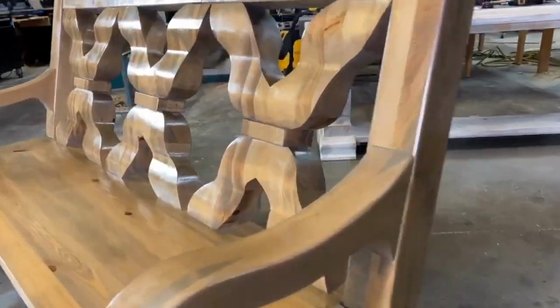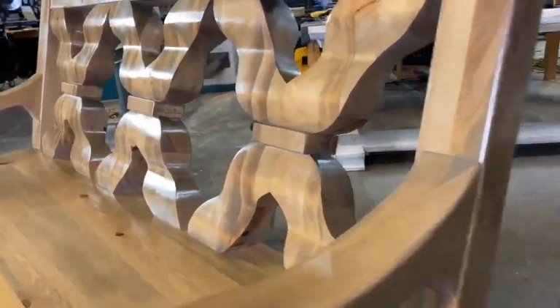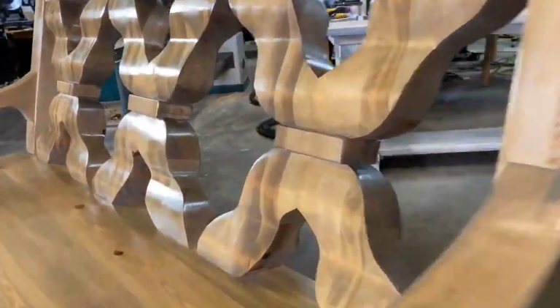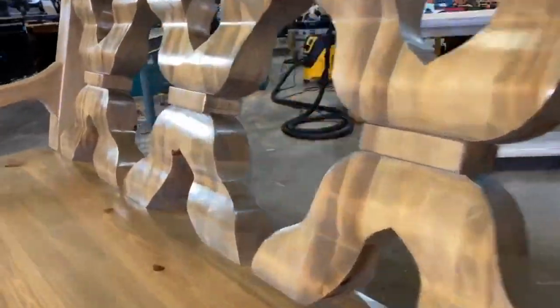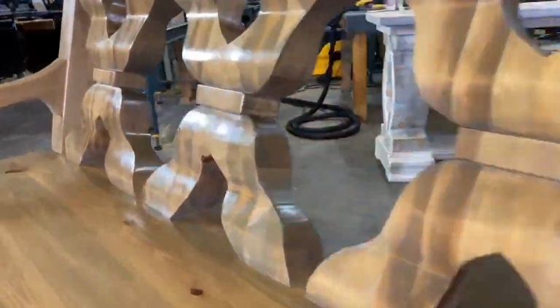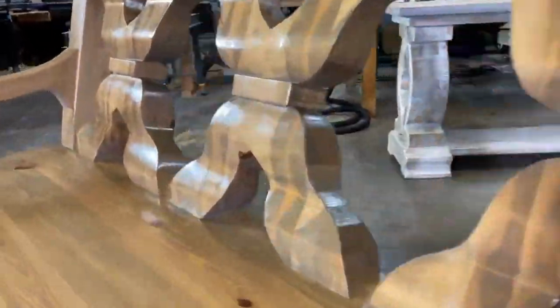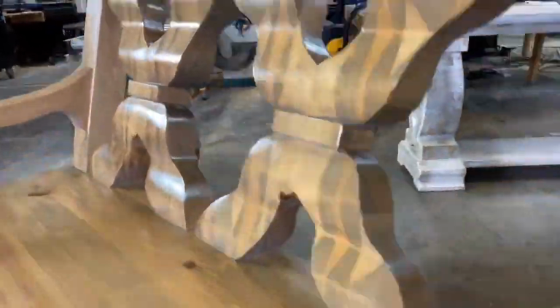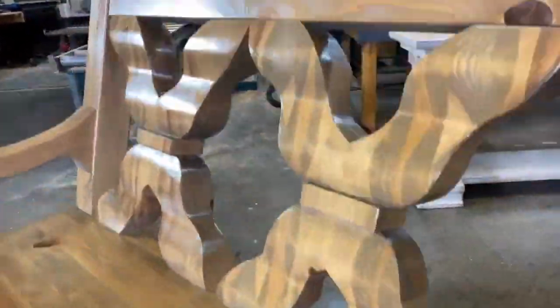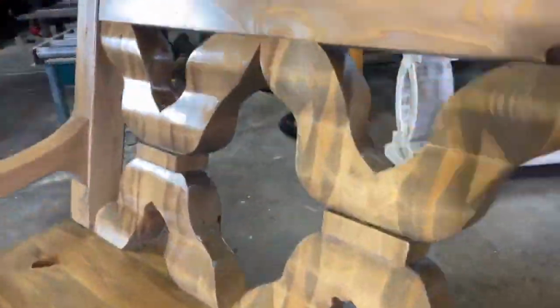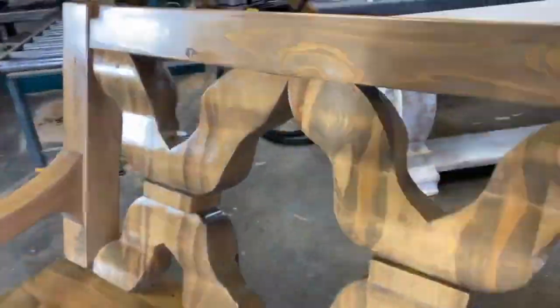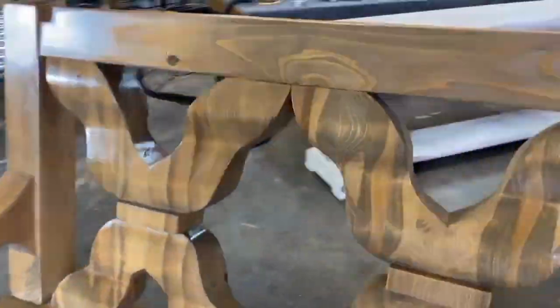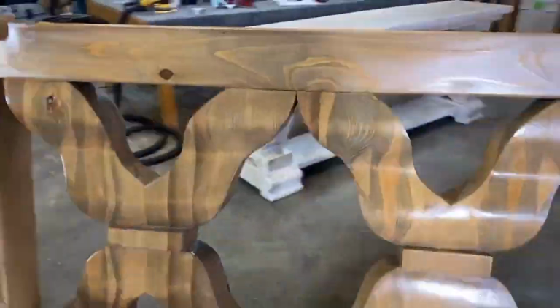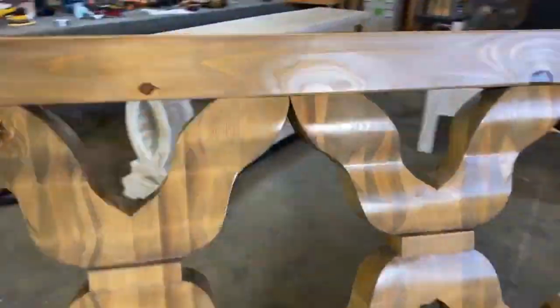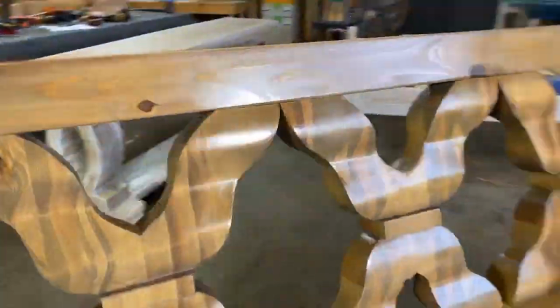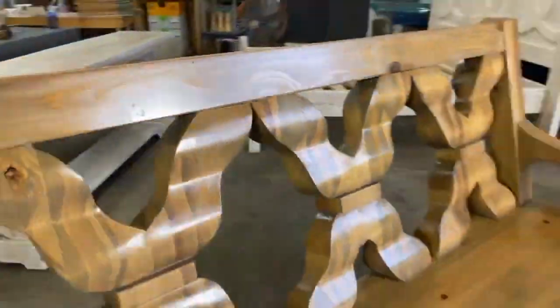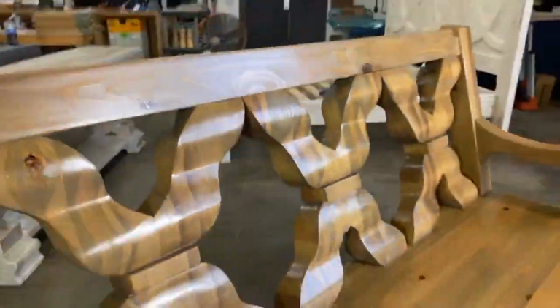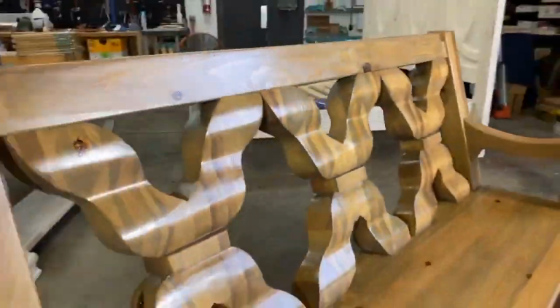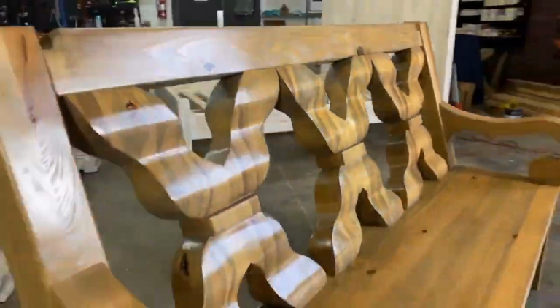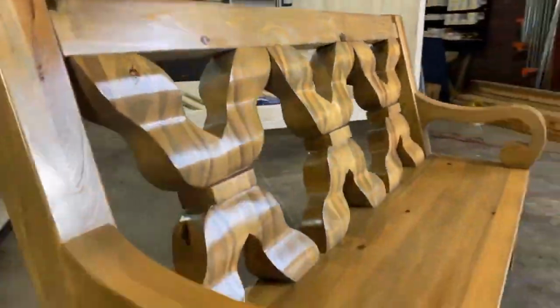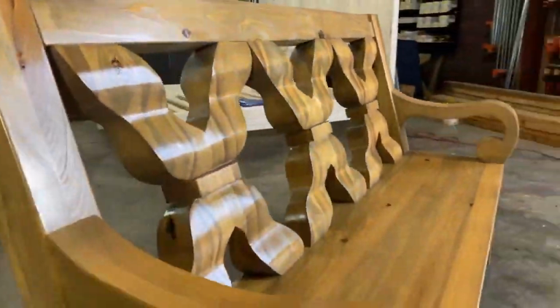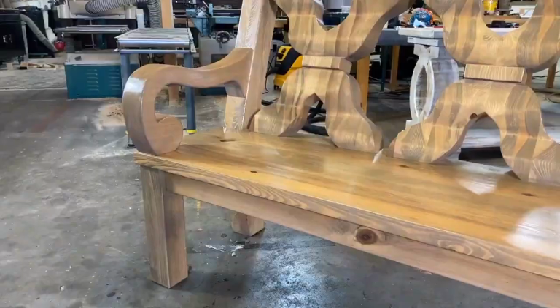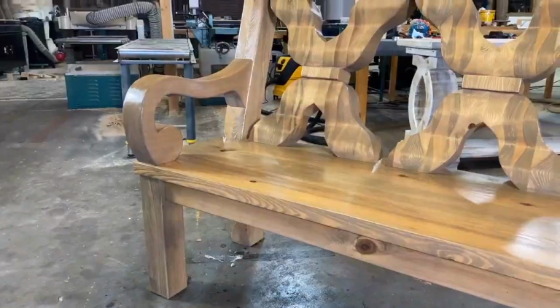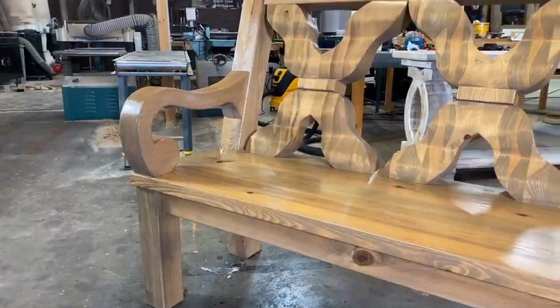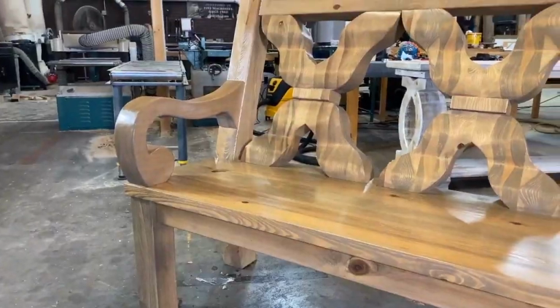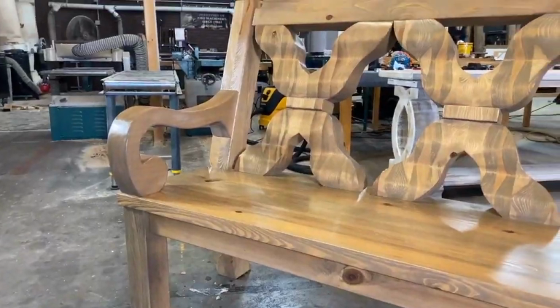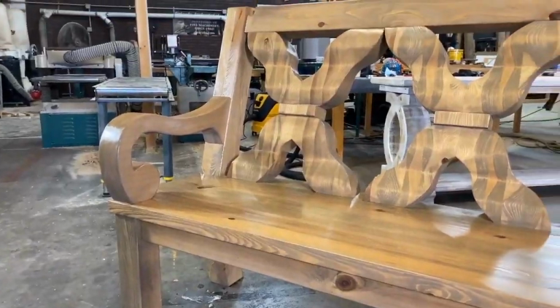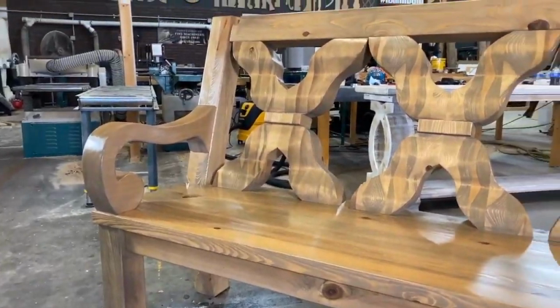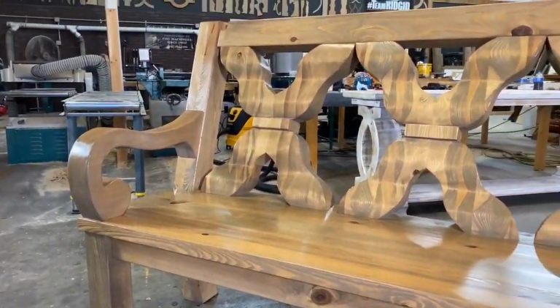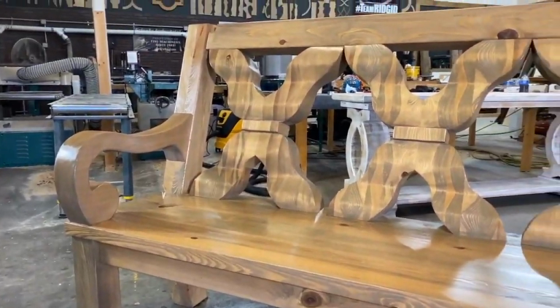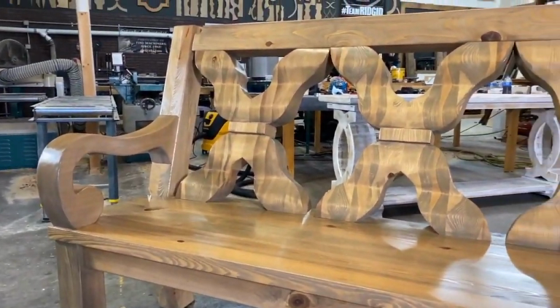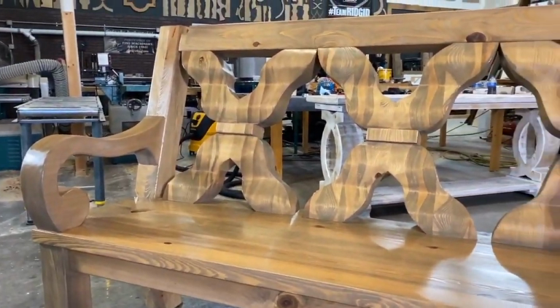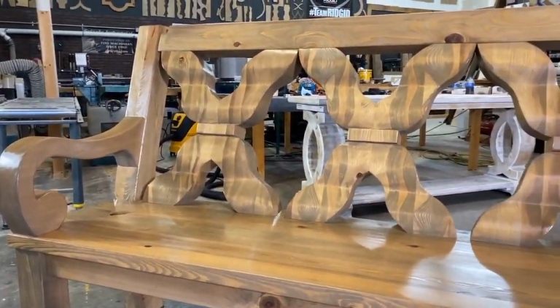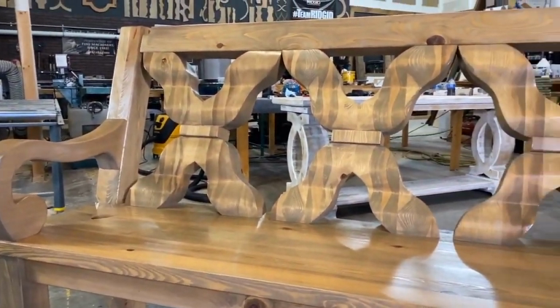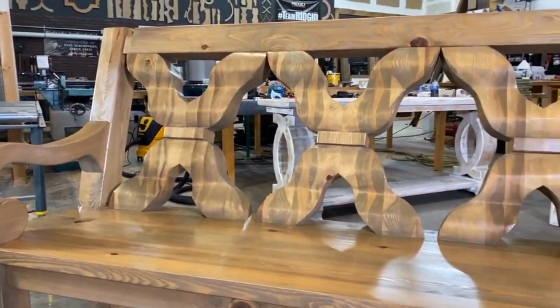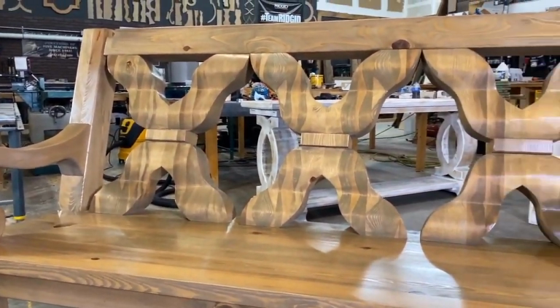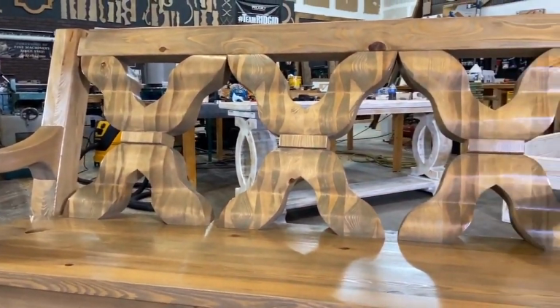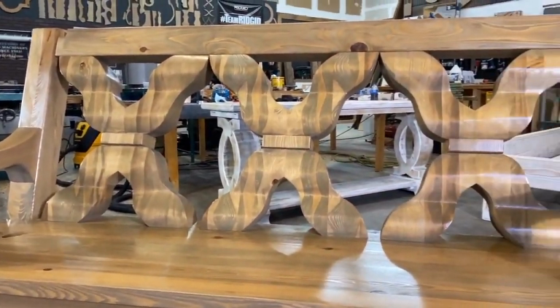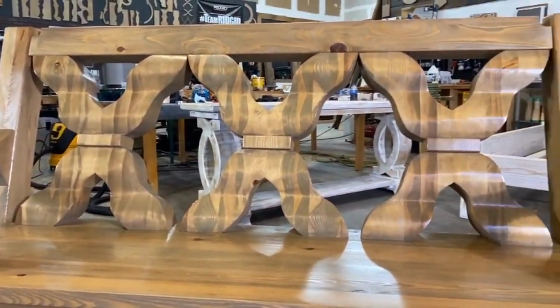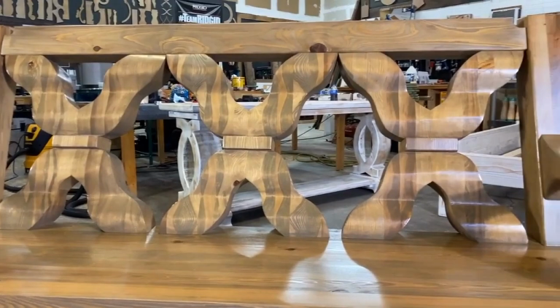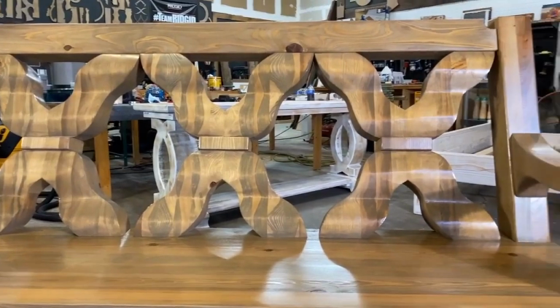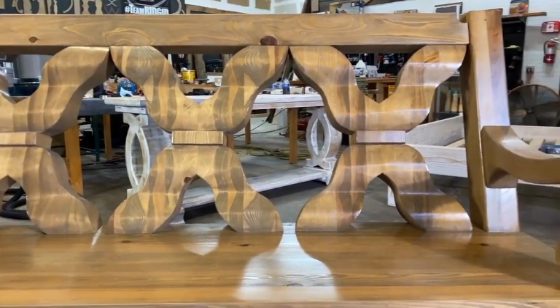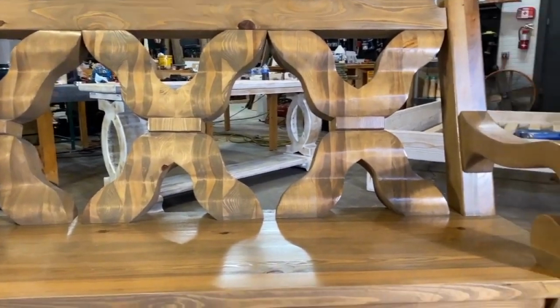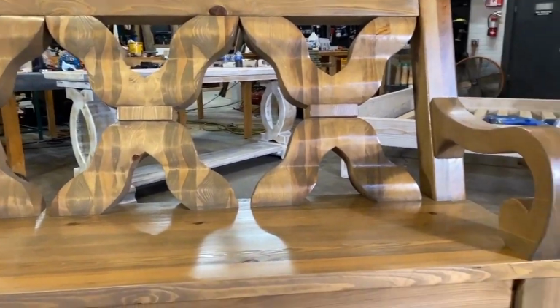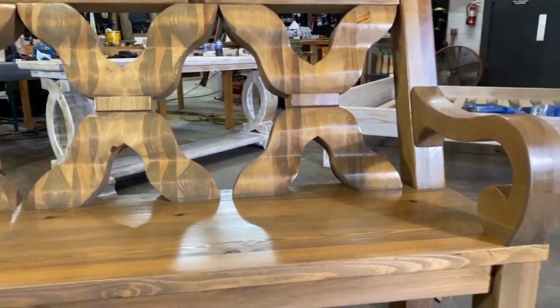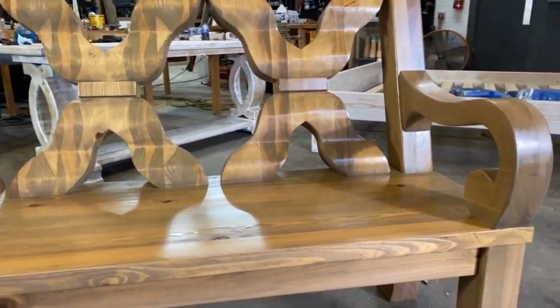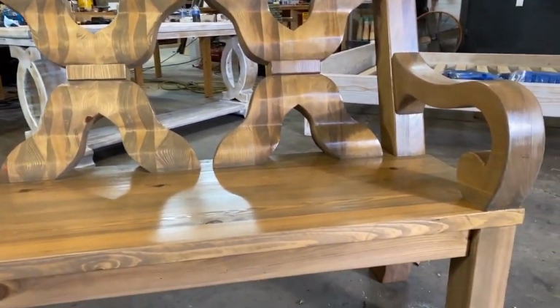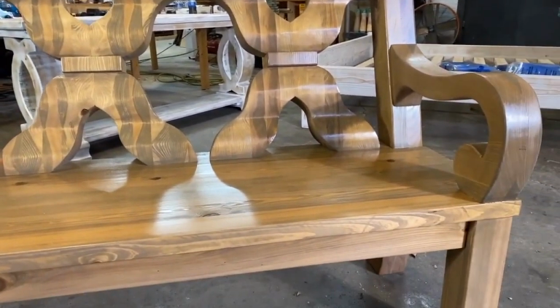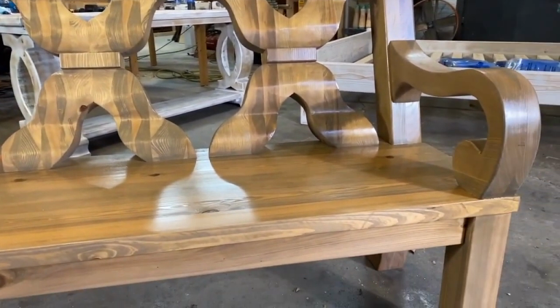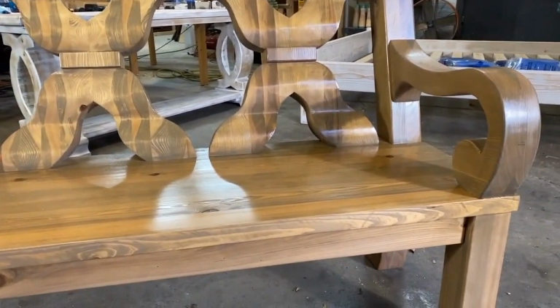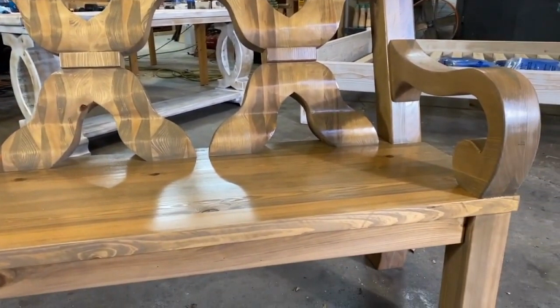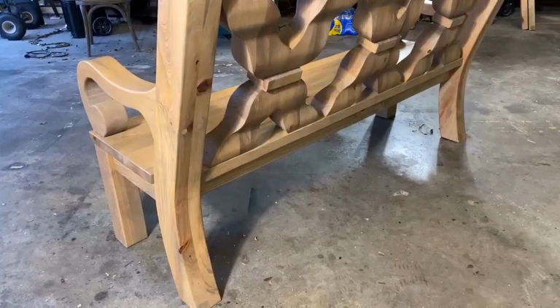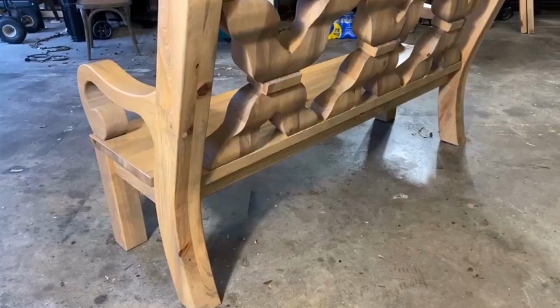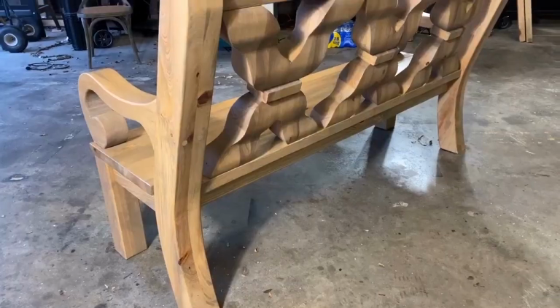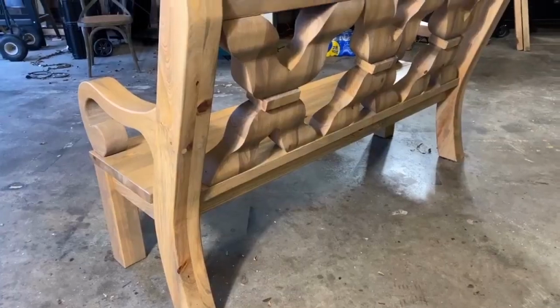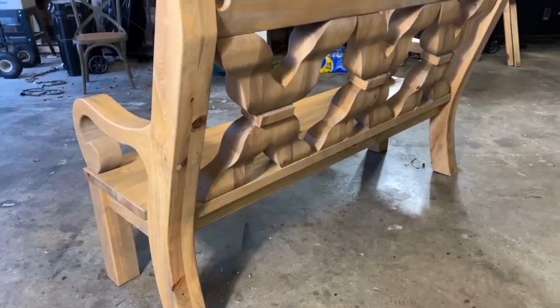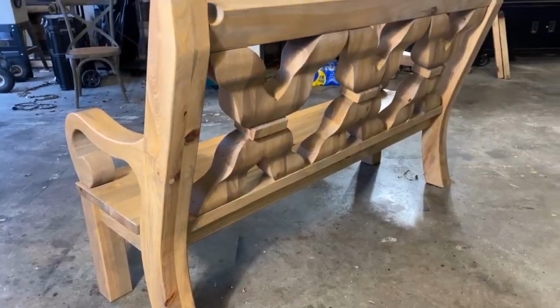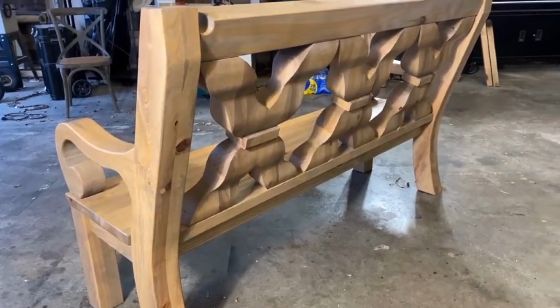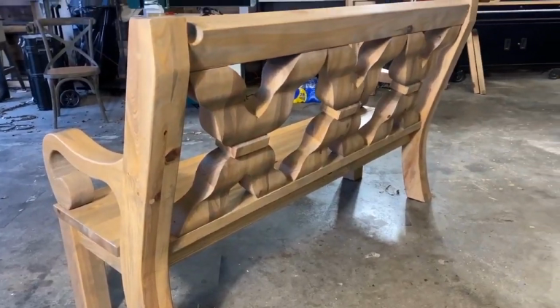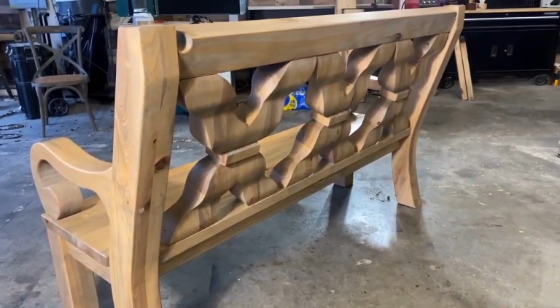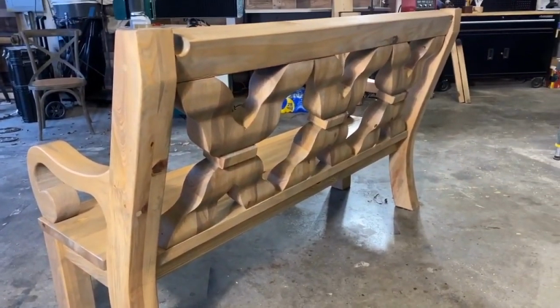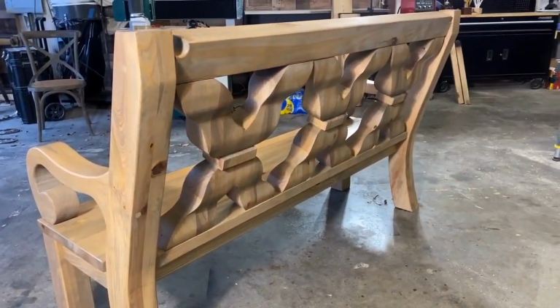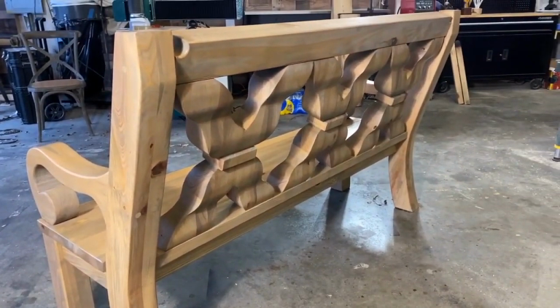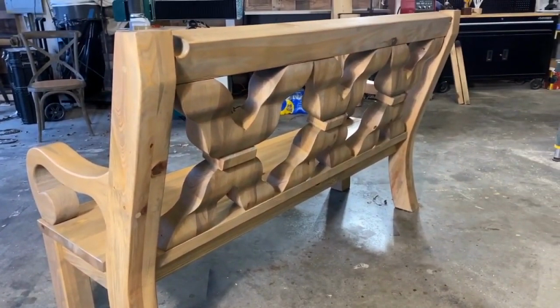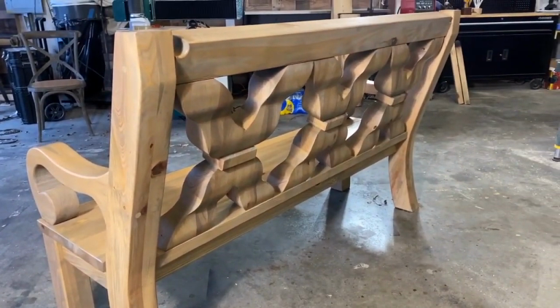That's it for this video. I had a blast making this bench and I hope you enjoyed watching it. Please don't forget to like, comment, or subscribe — I can't wait to see you again next time.